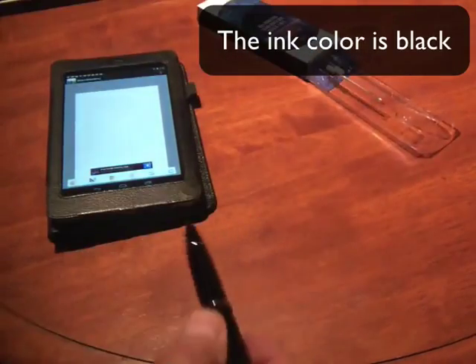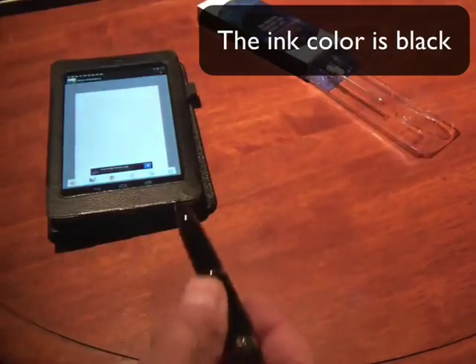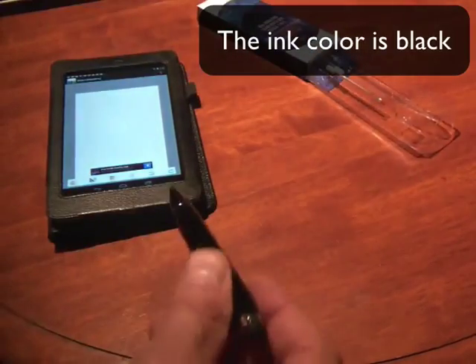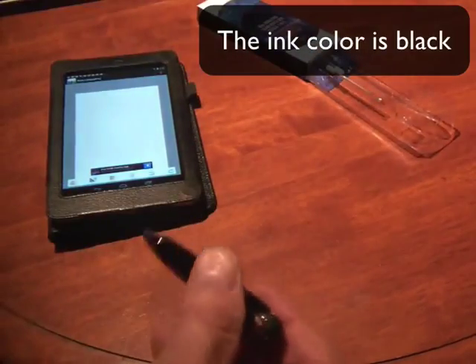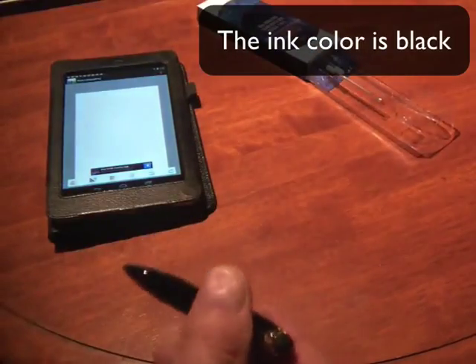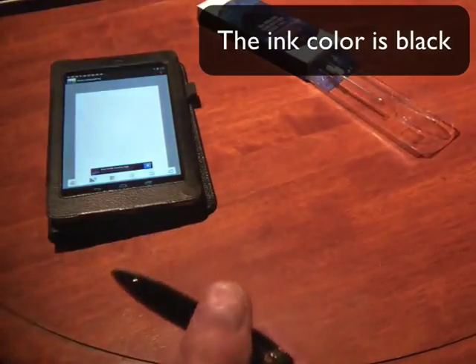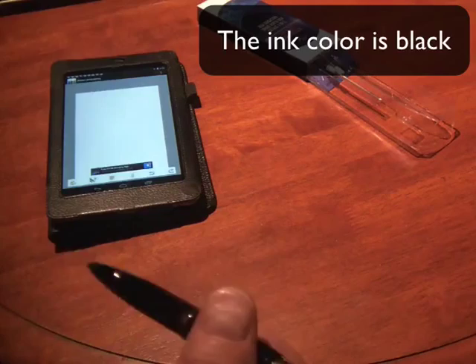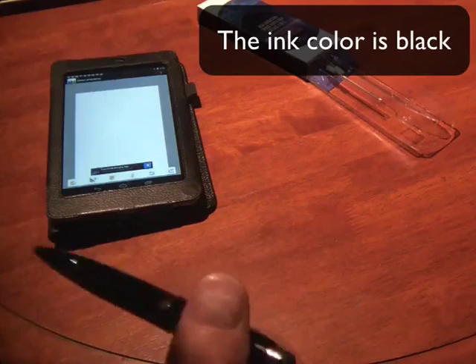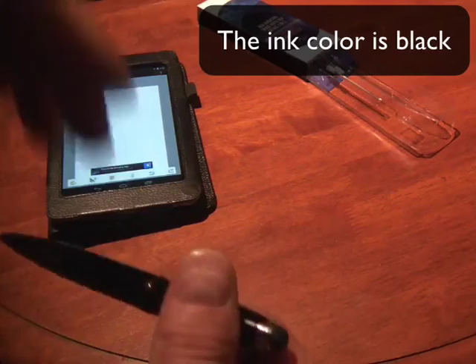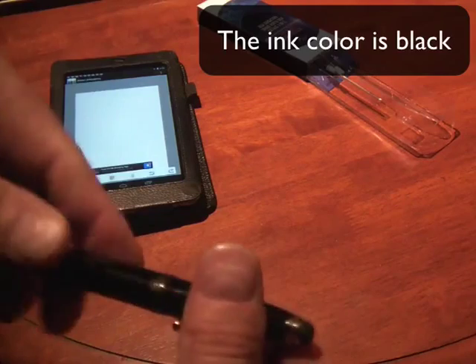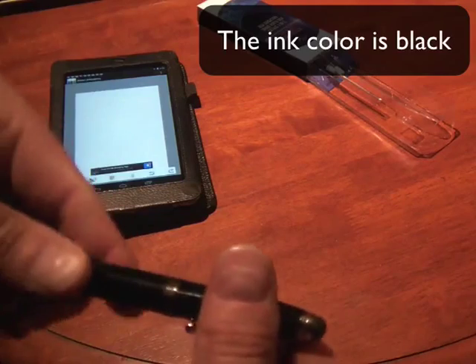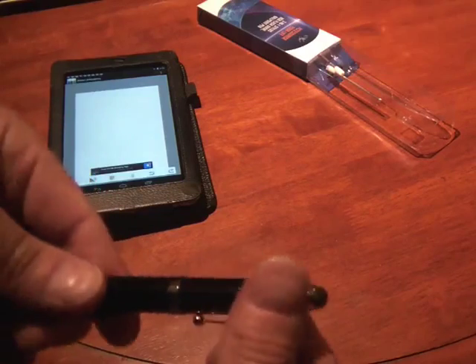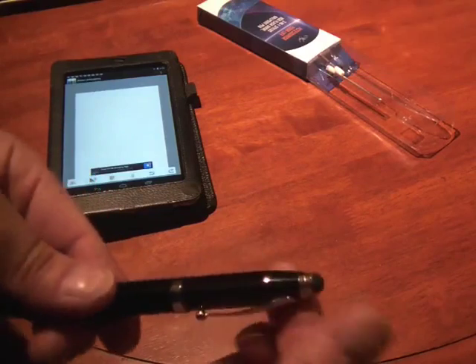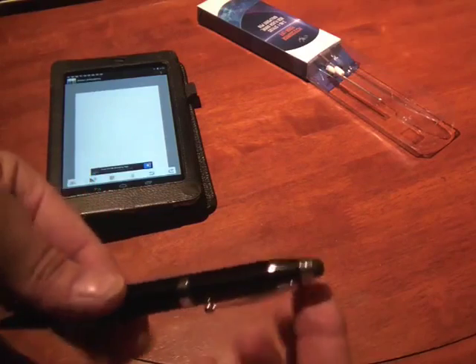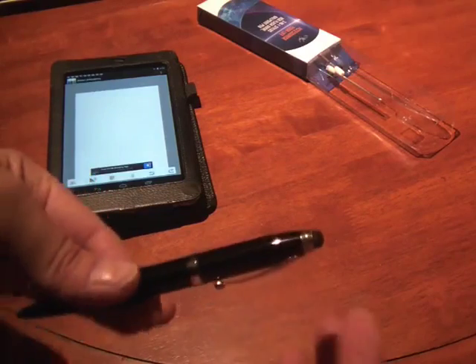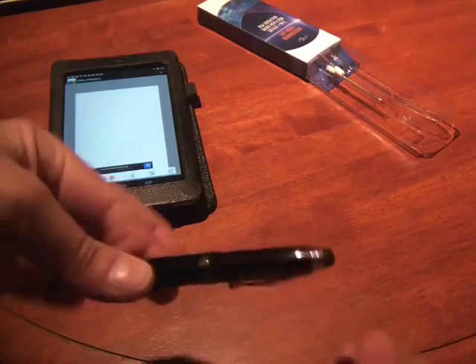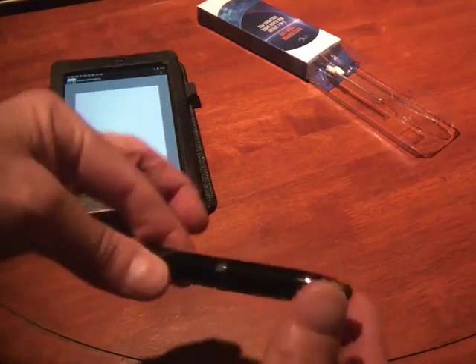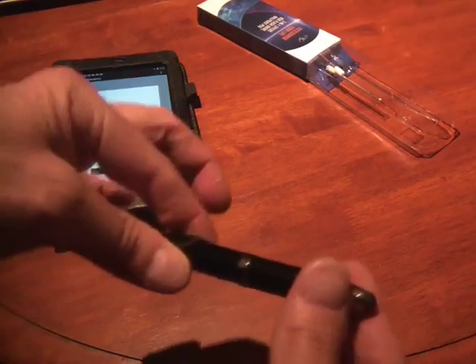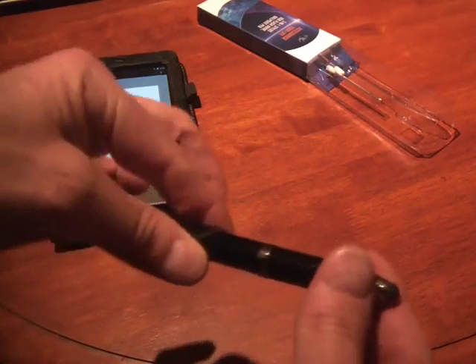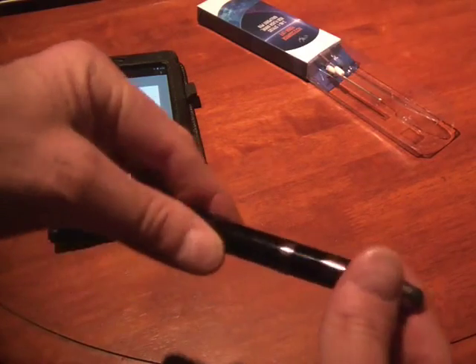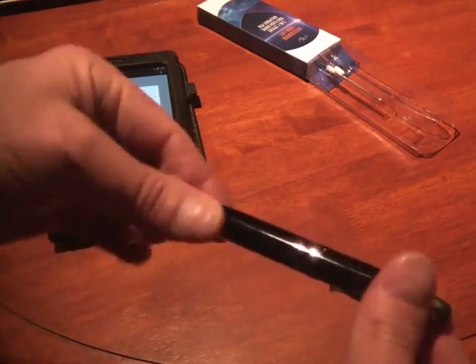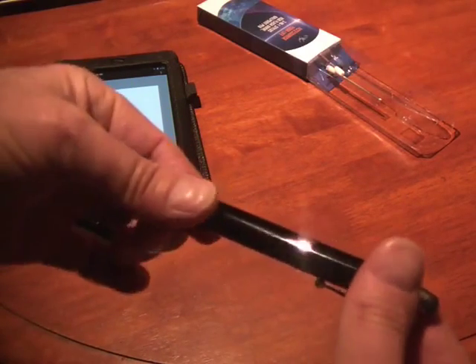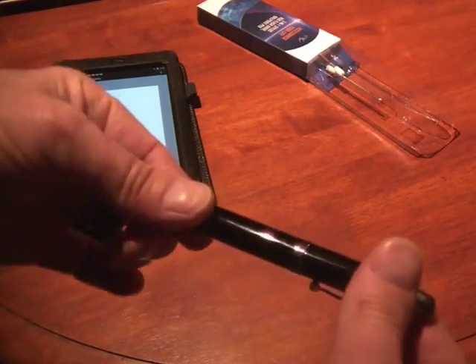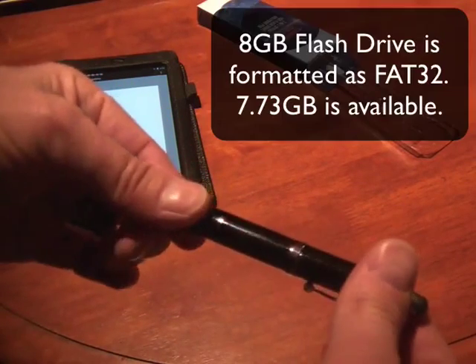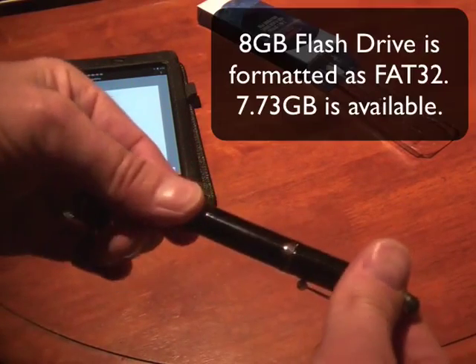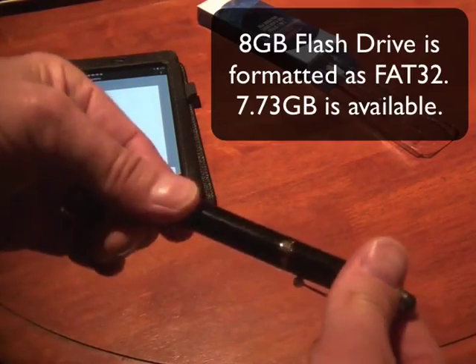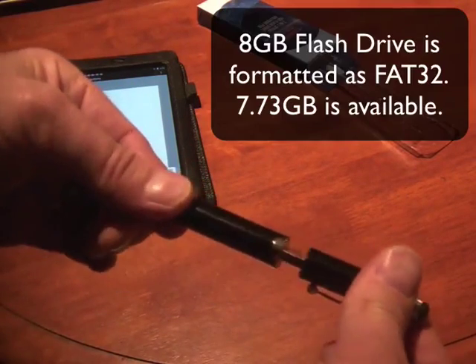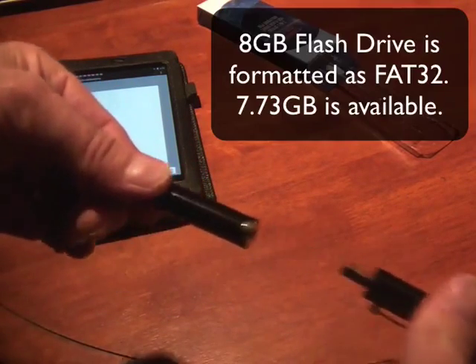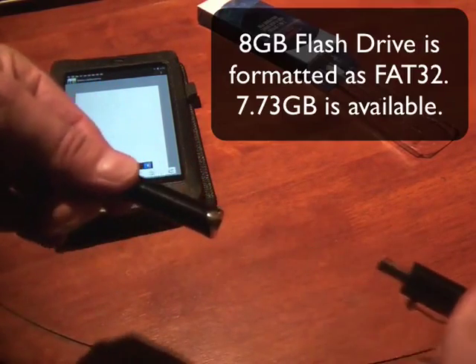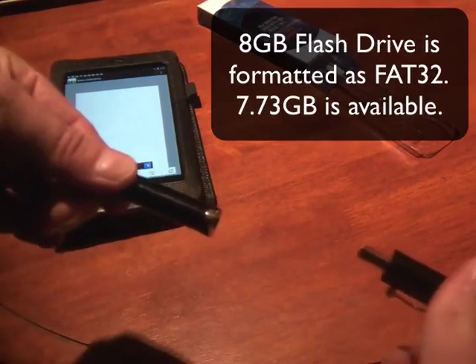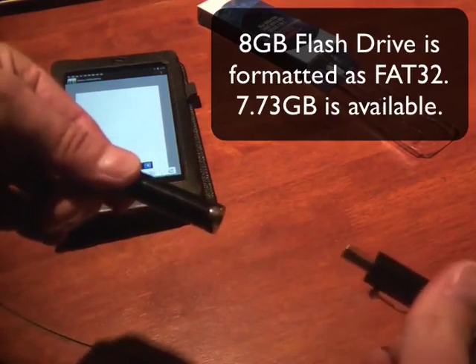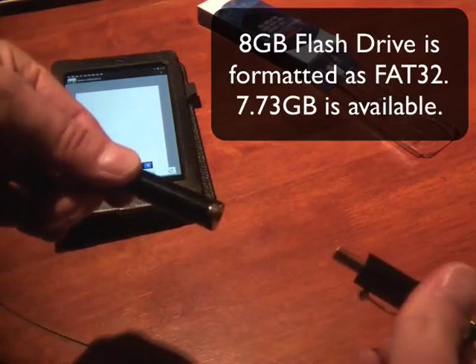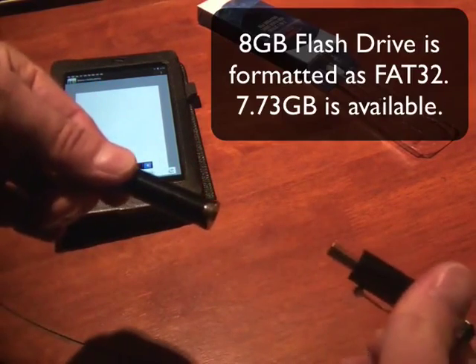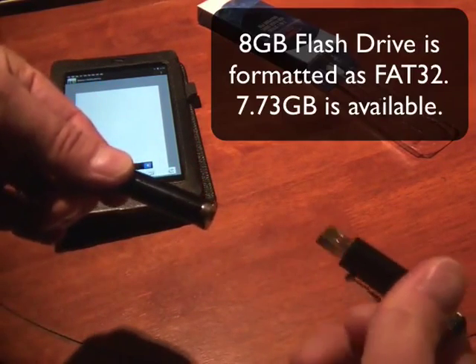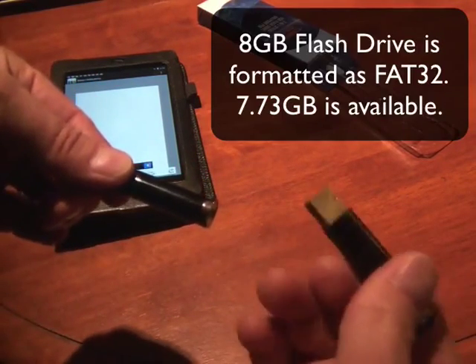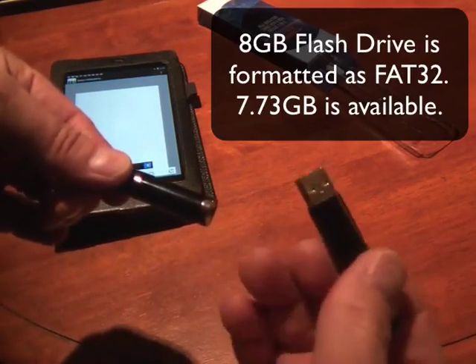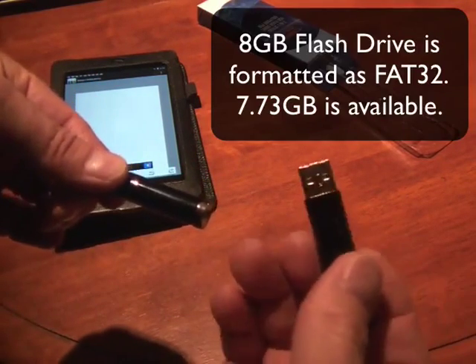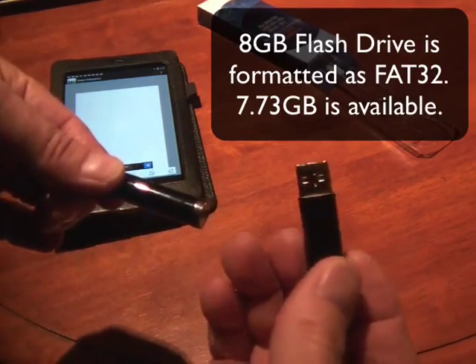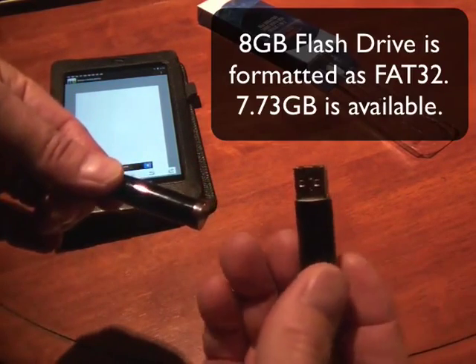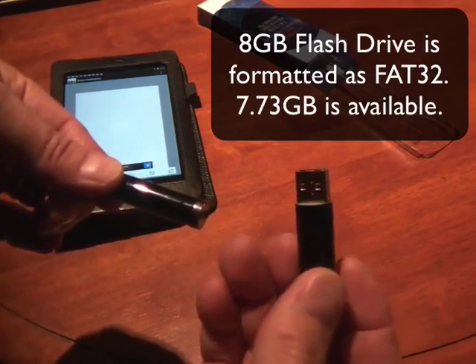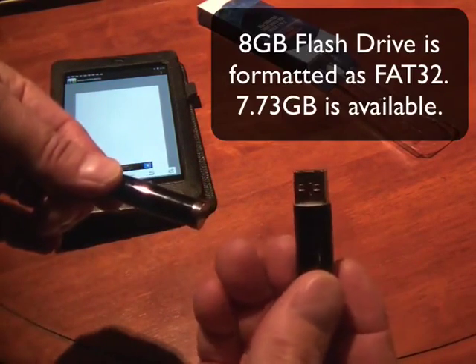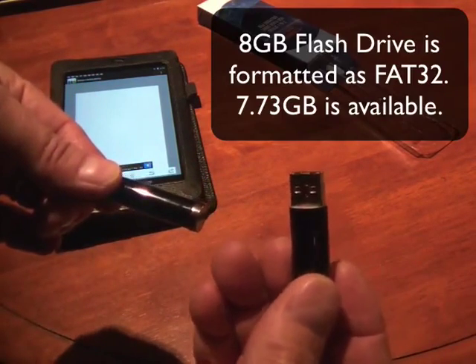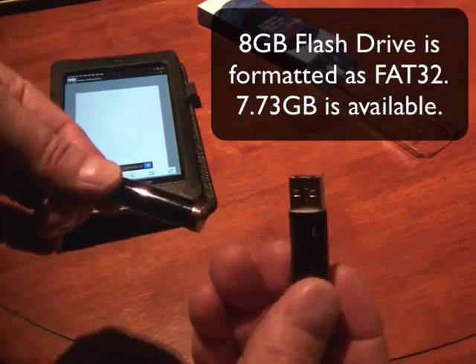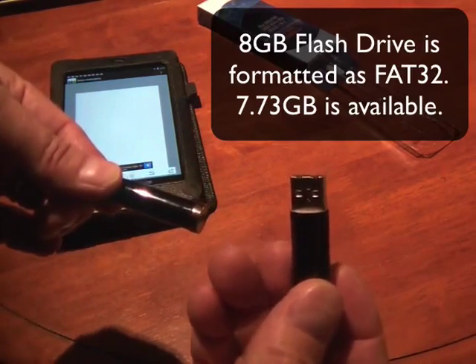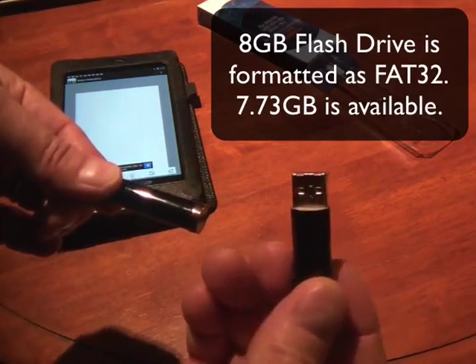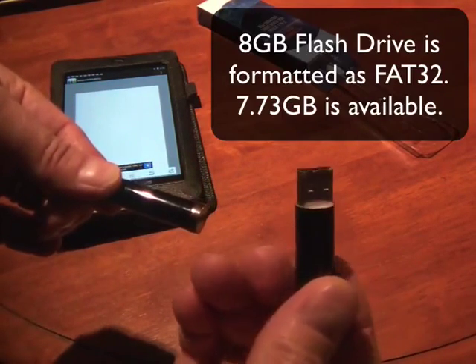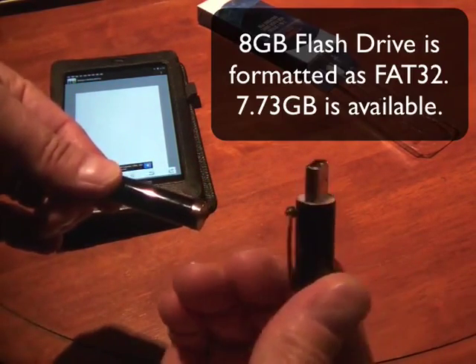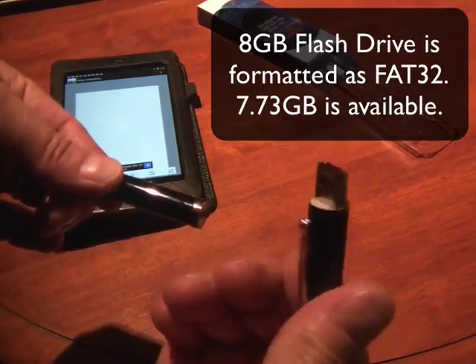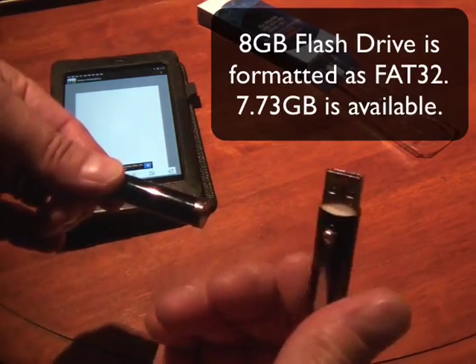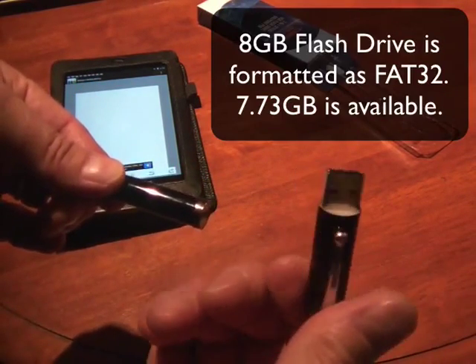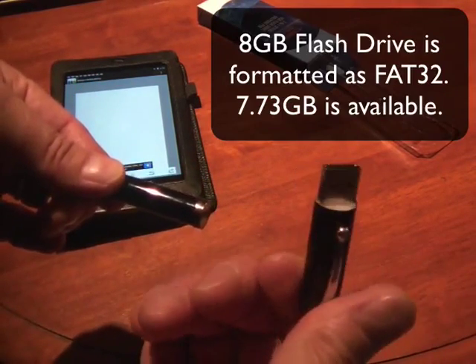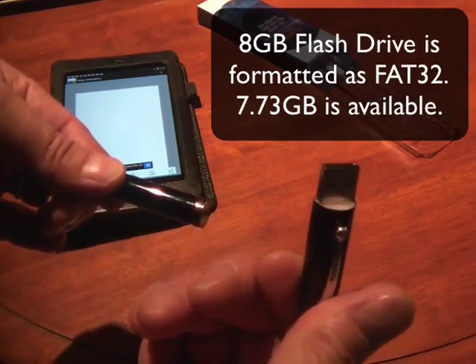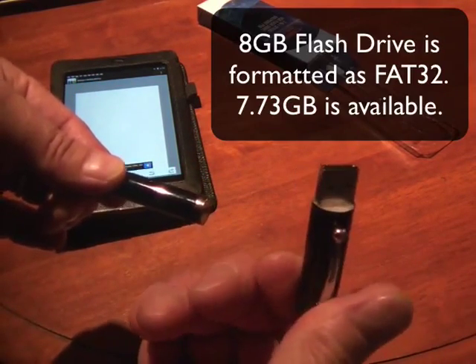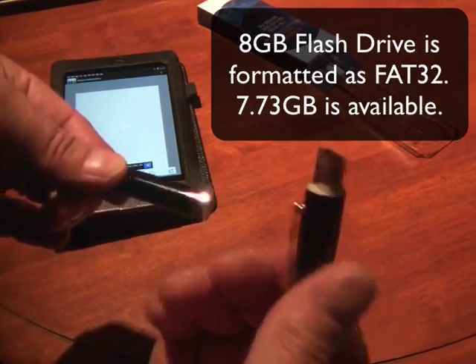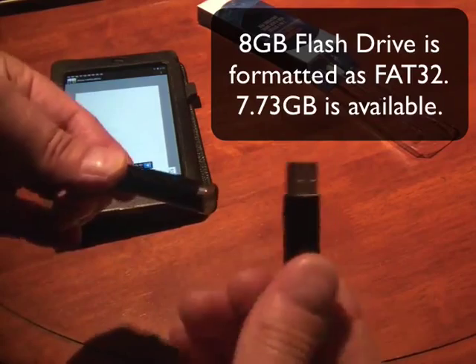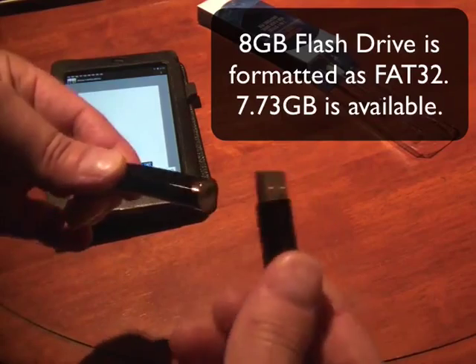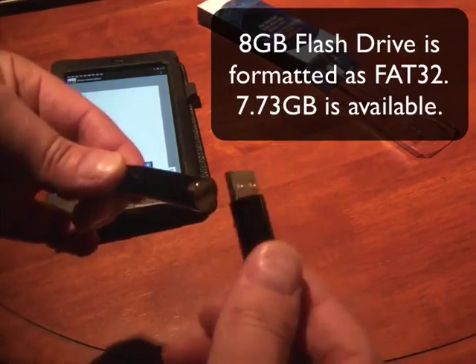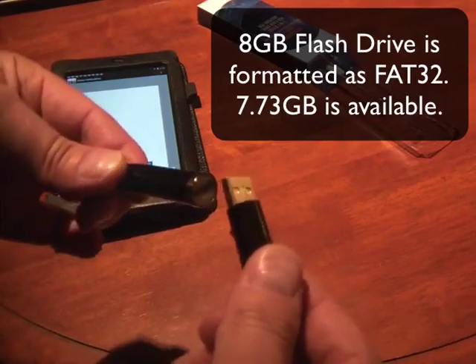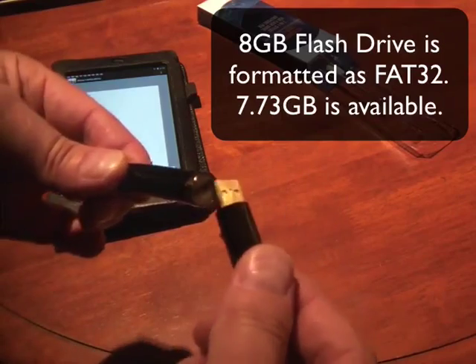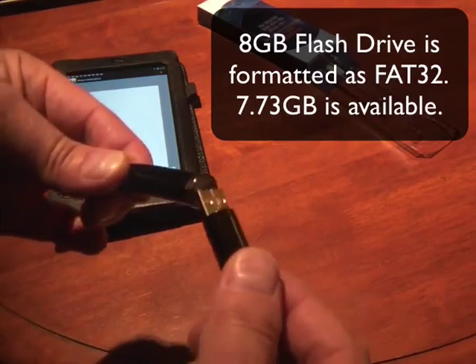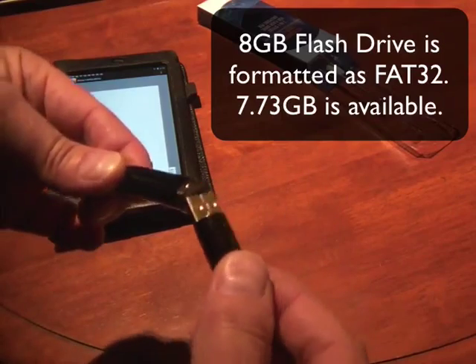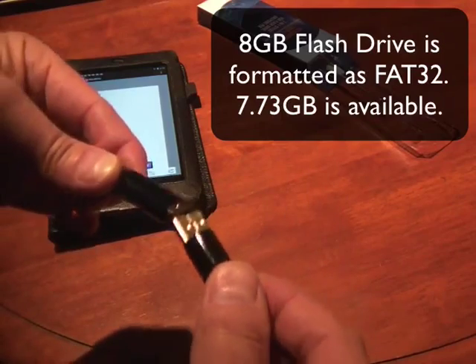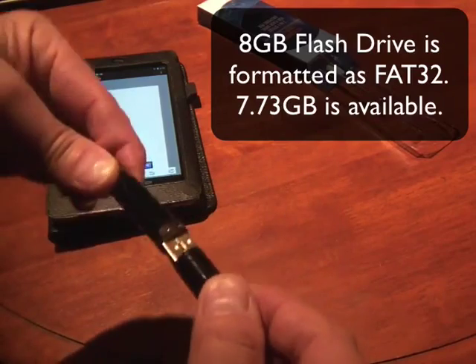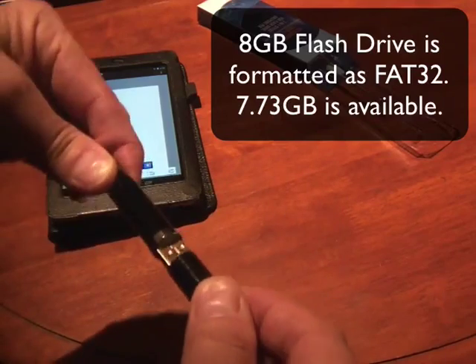It's also an 8GB flash drive and you access that just by opening it up and there's your USB flash drive.